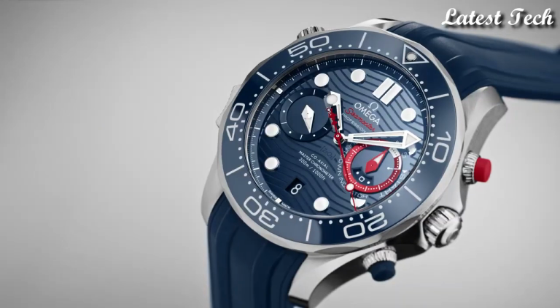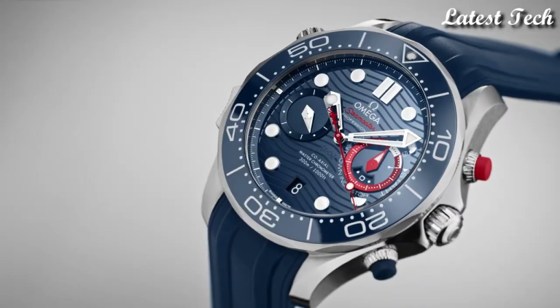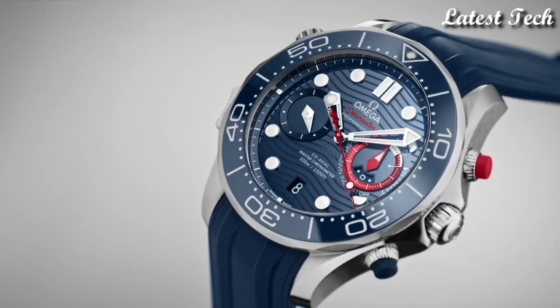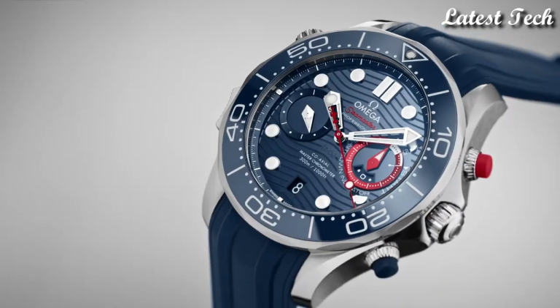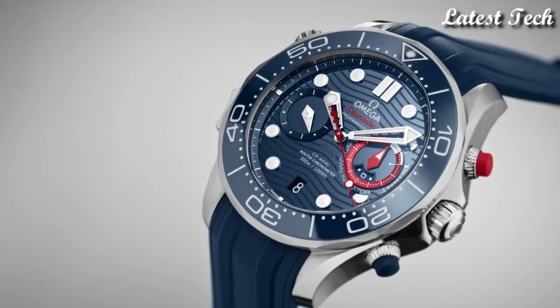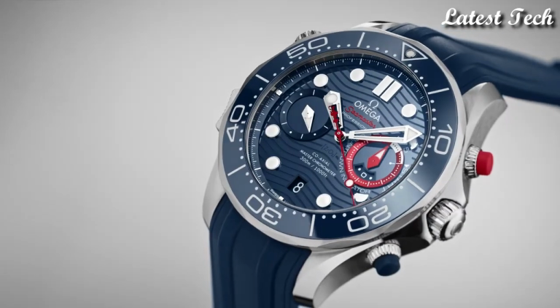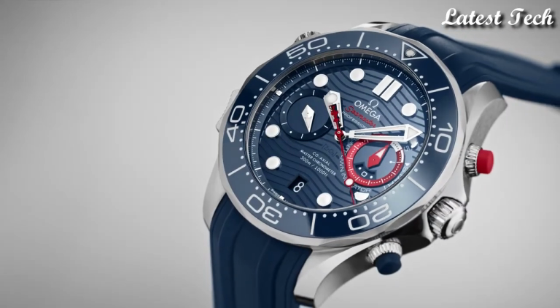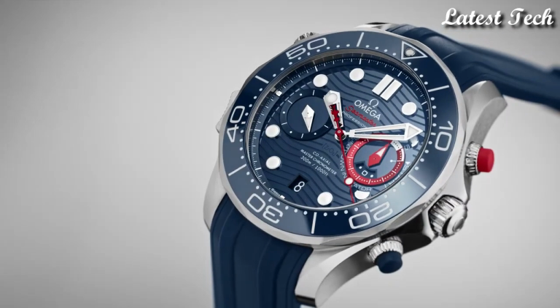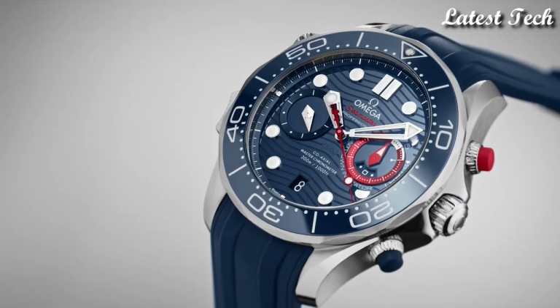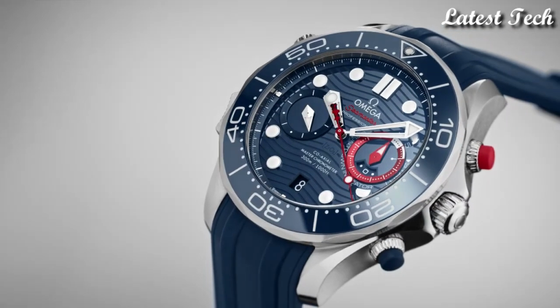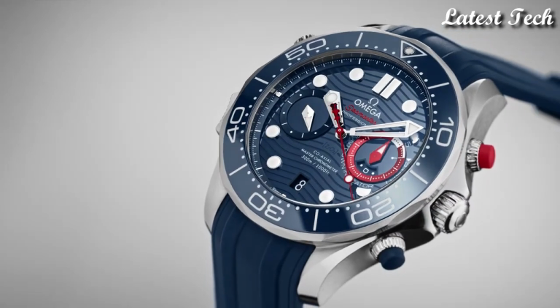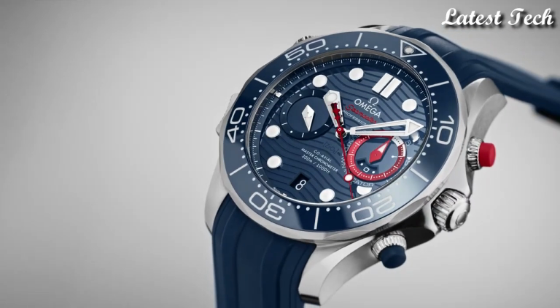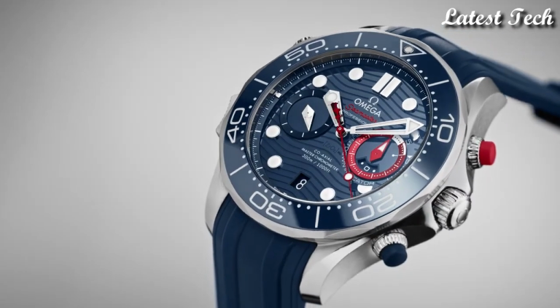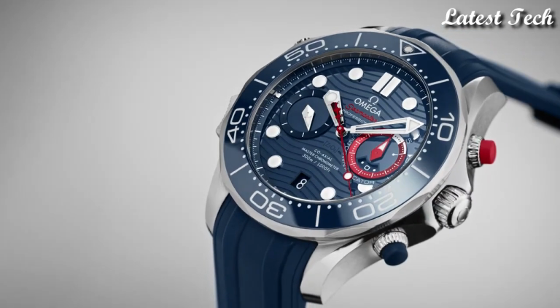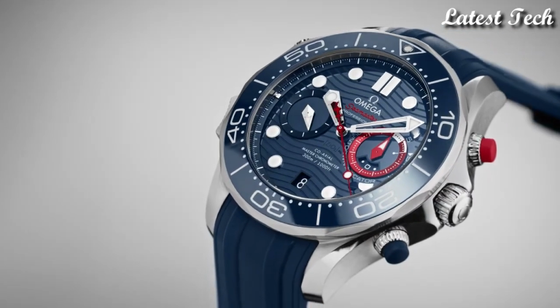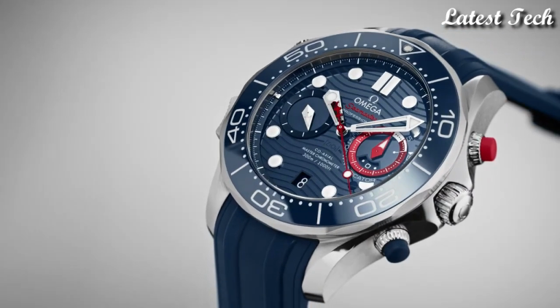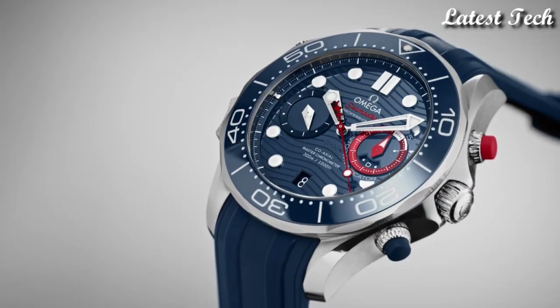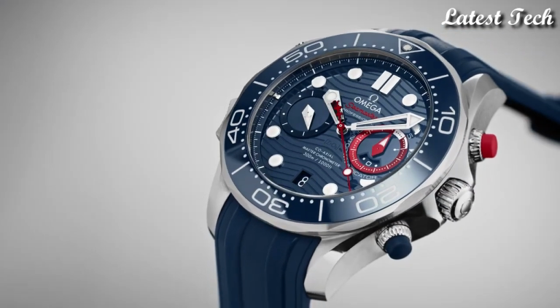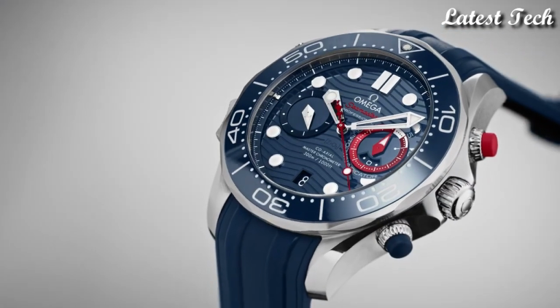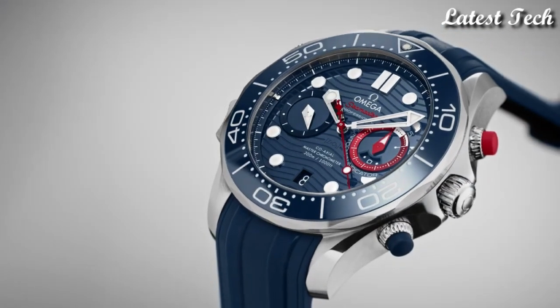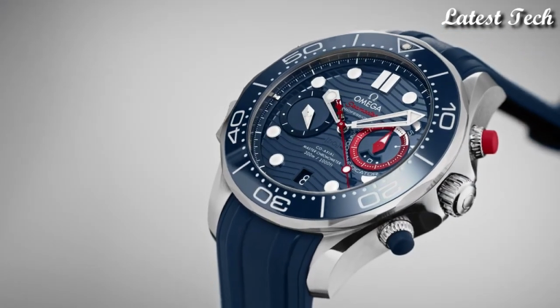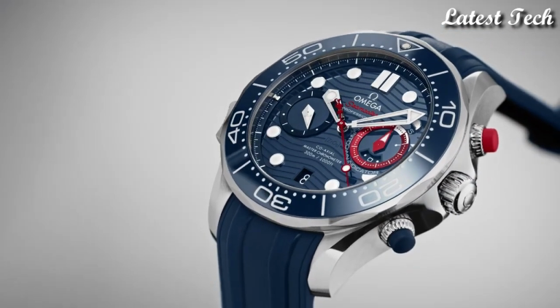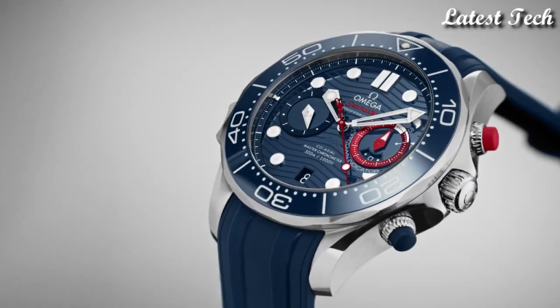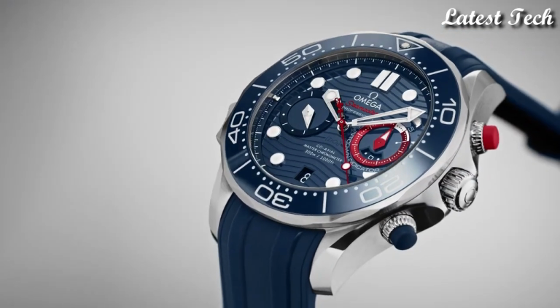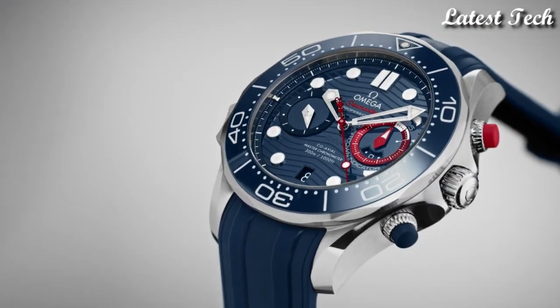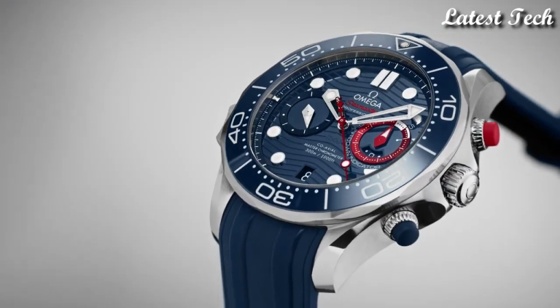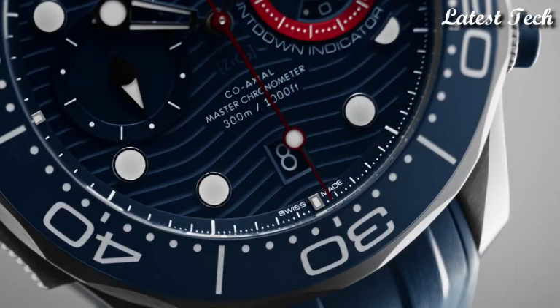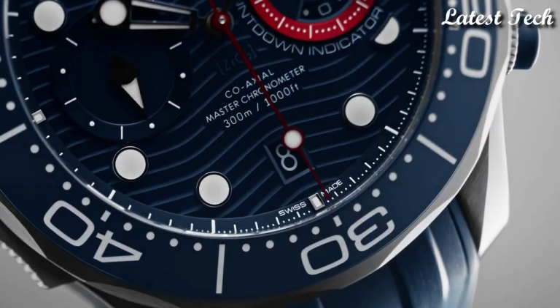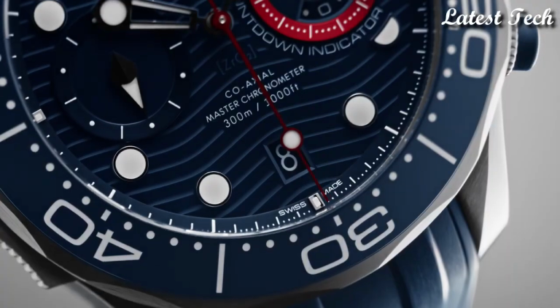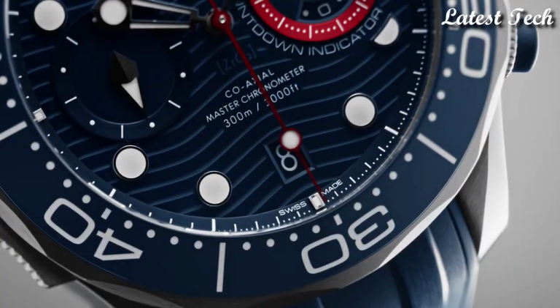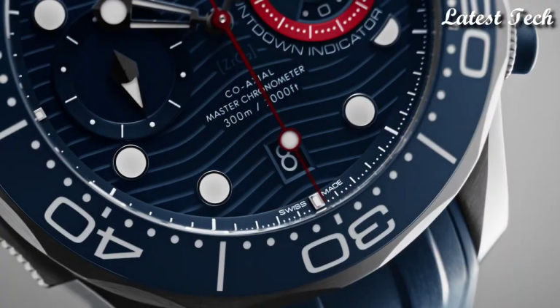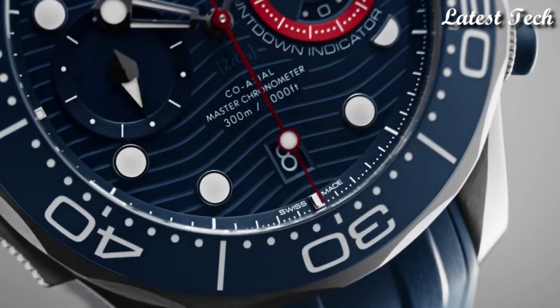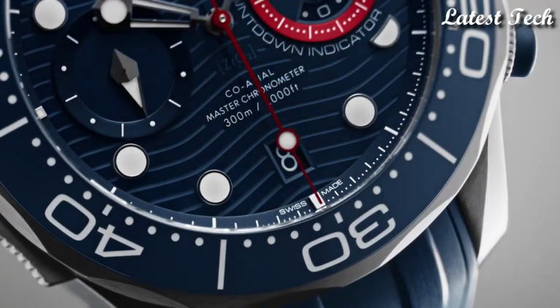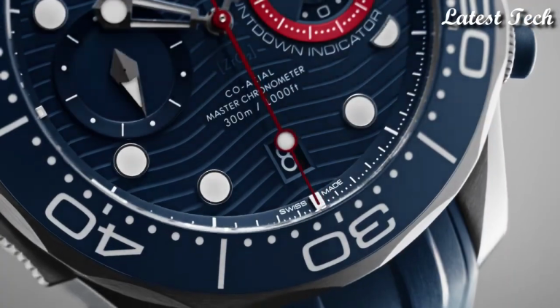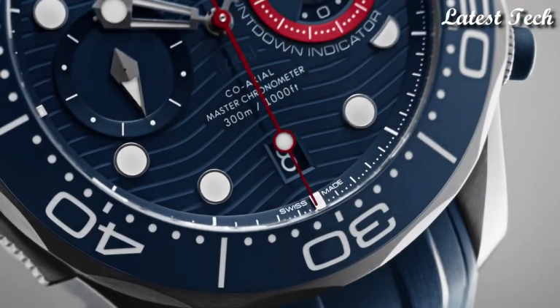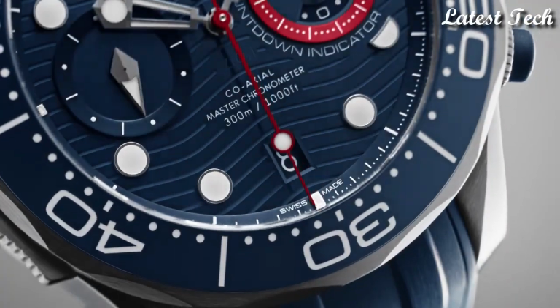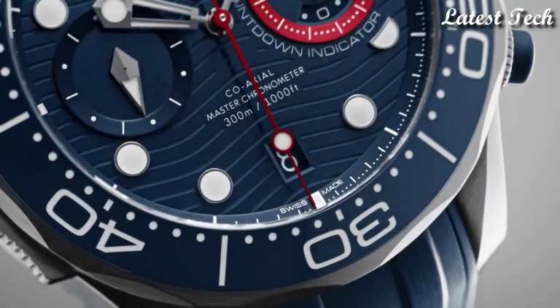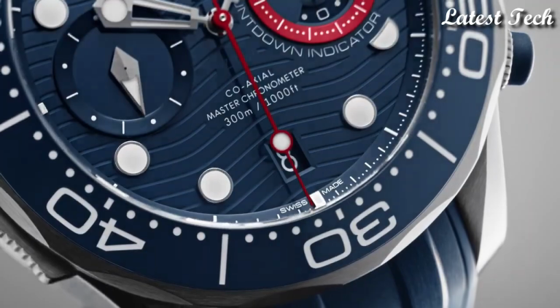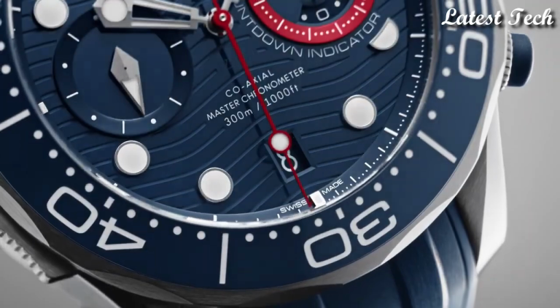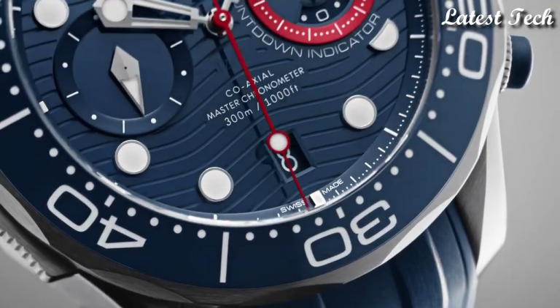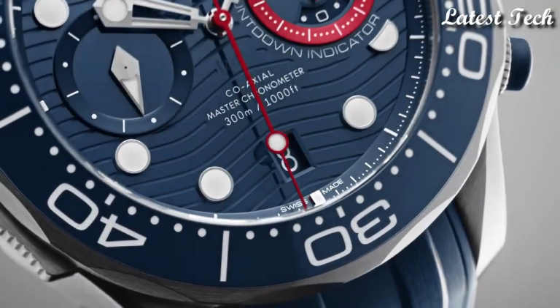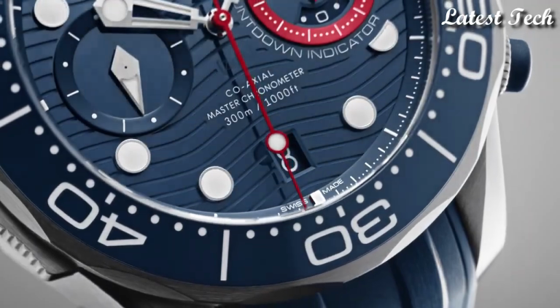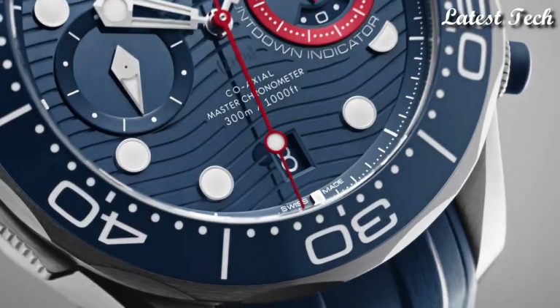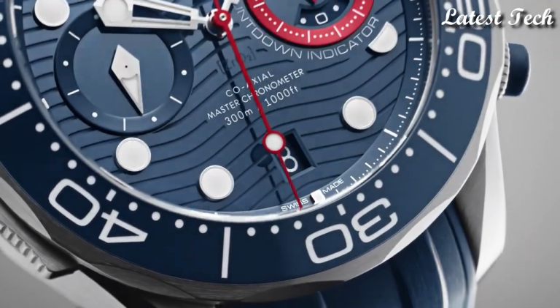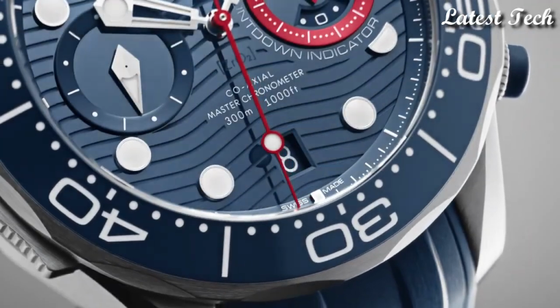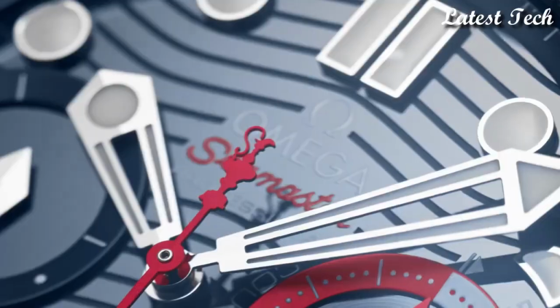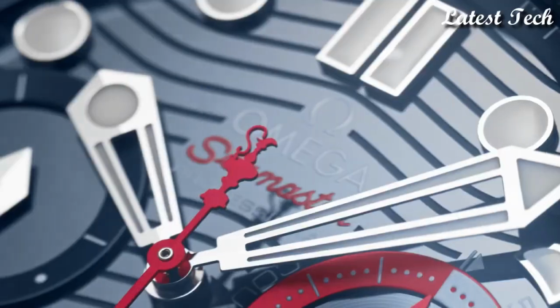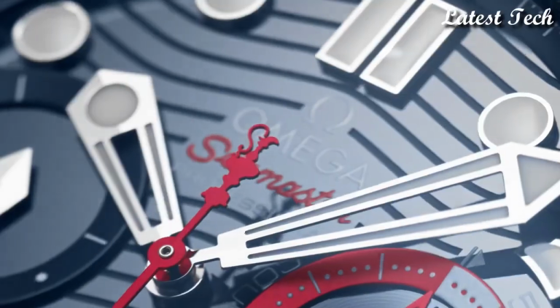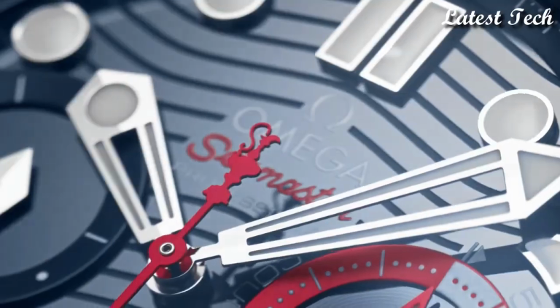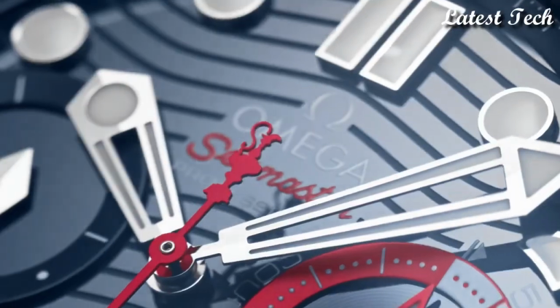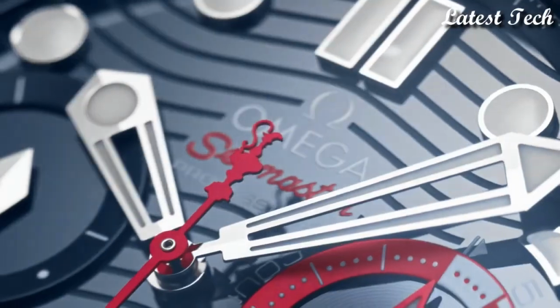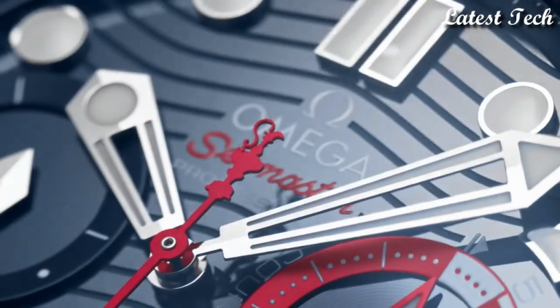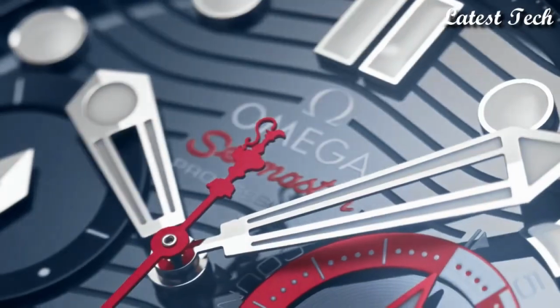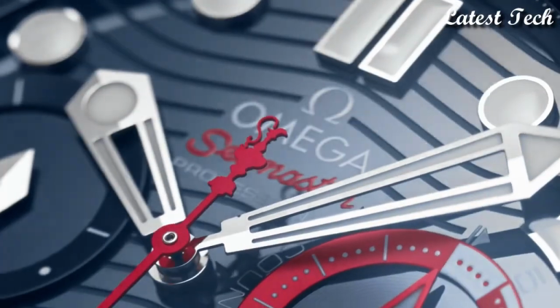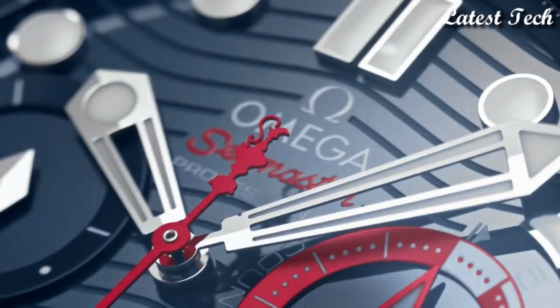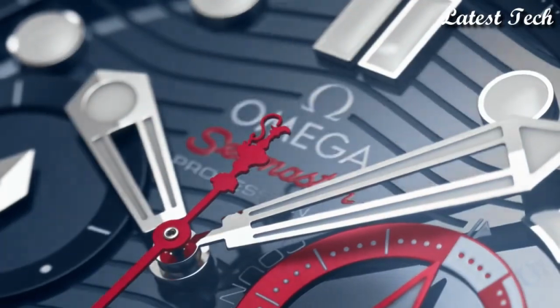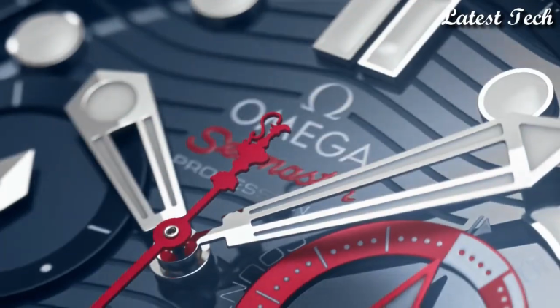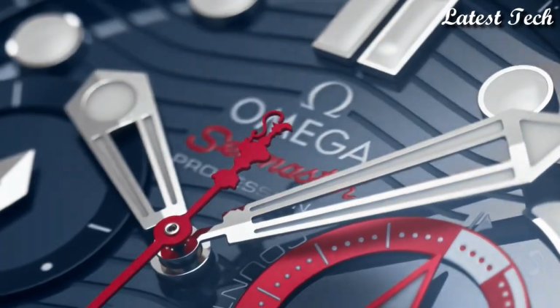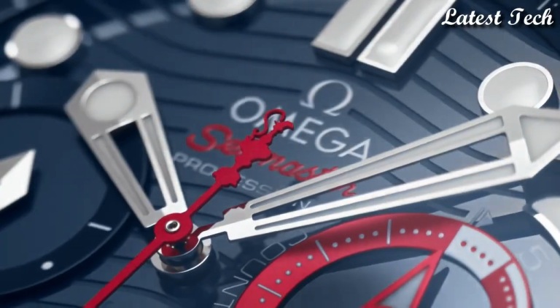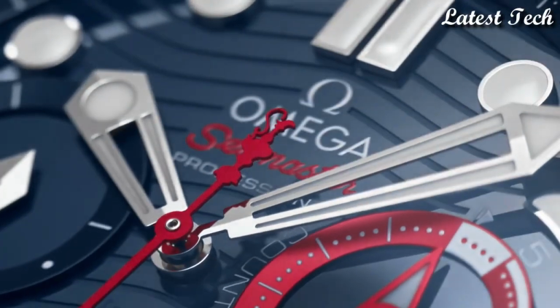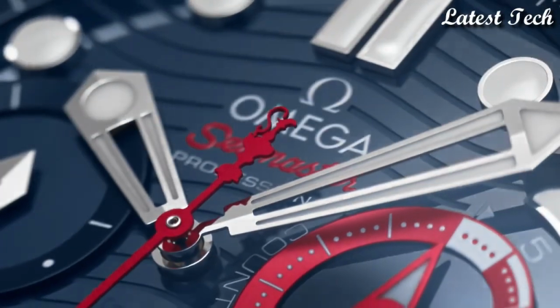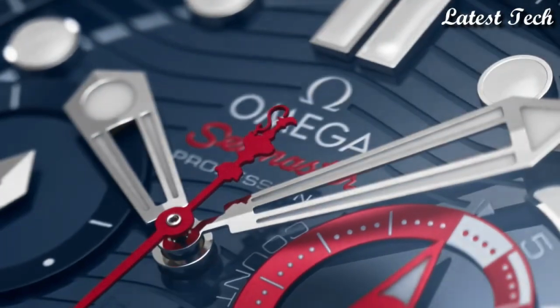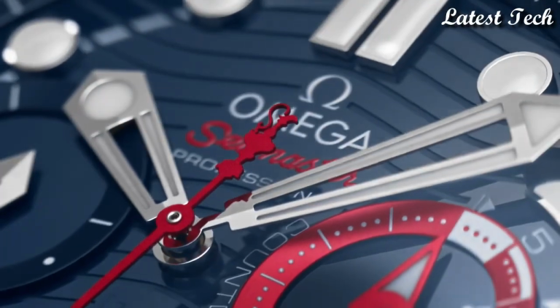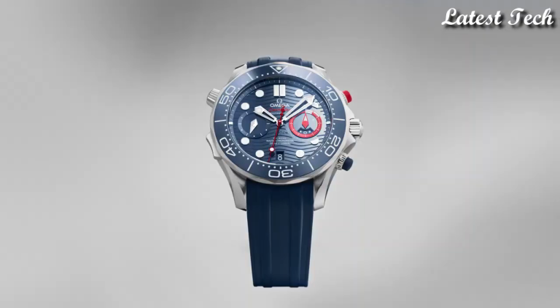Functions: chronograph, column wheel, date, hour, minute, second. Coaxial escapement, chronometer.